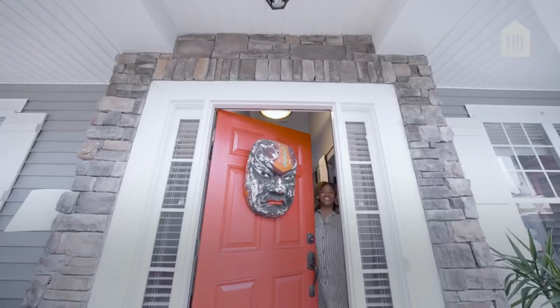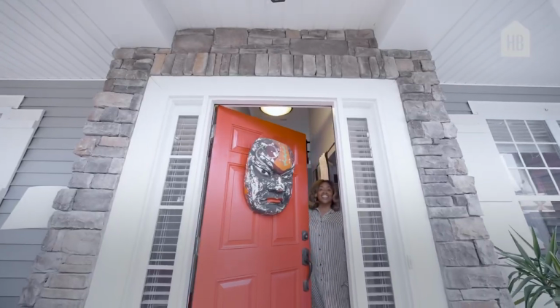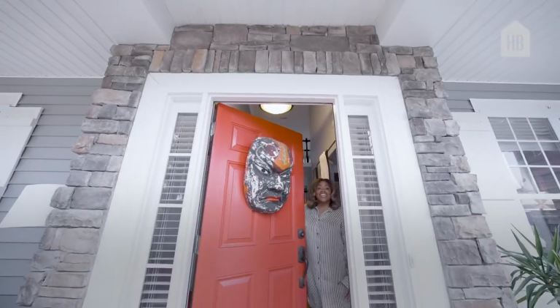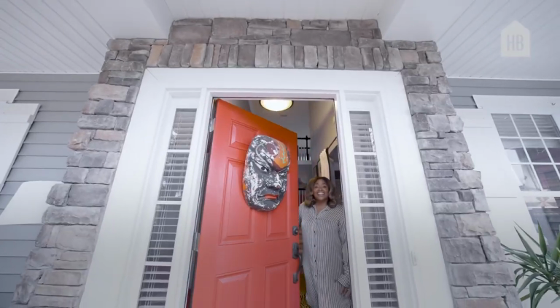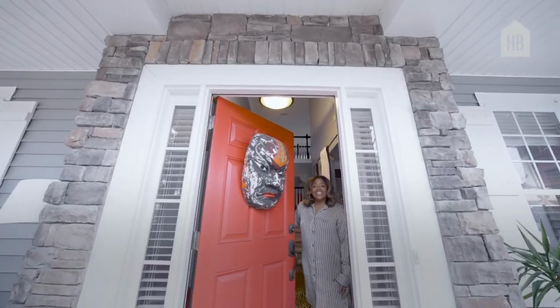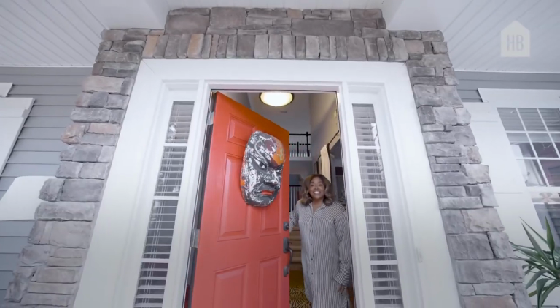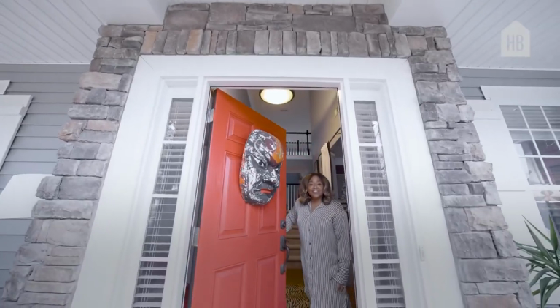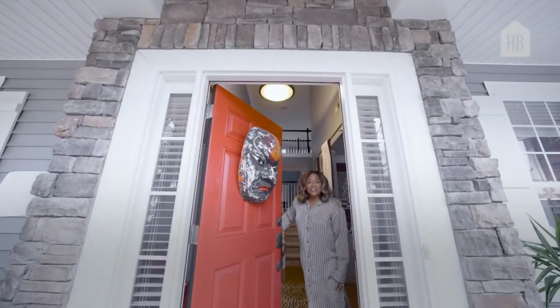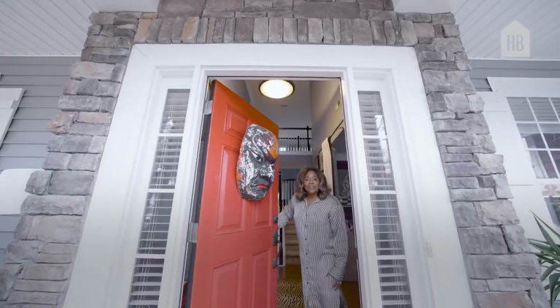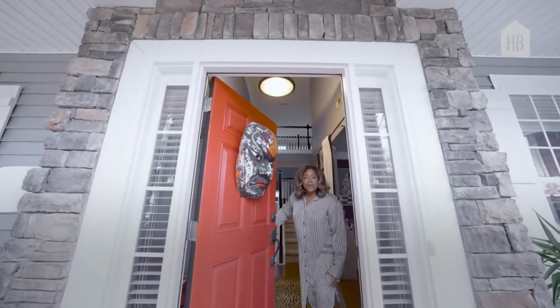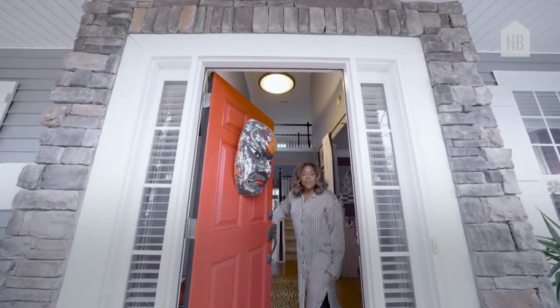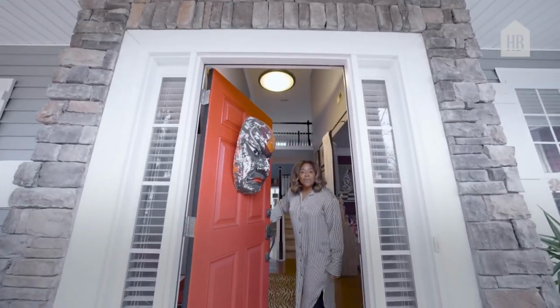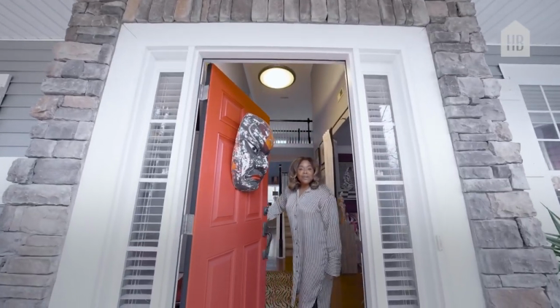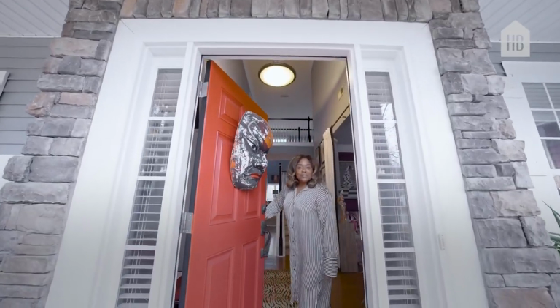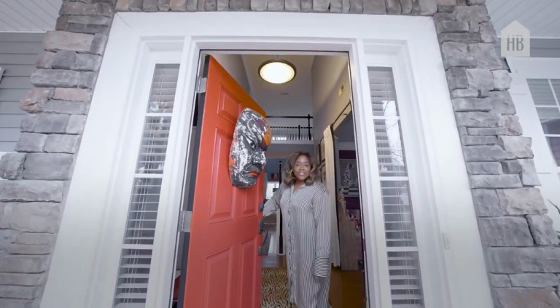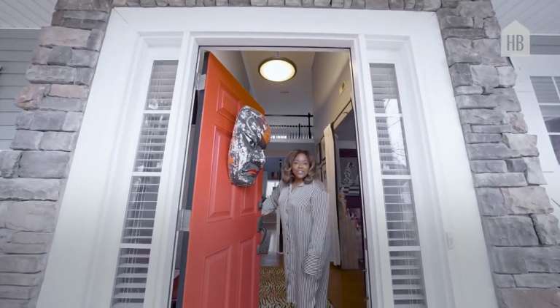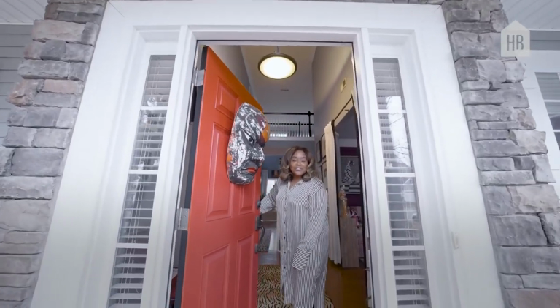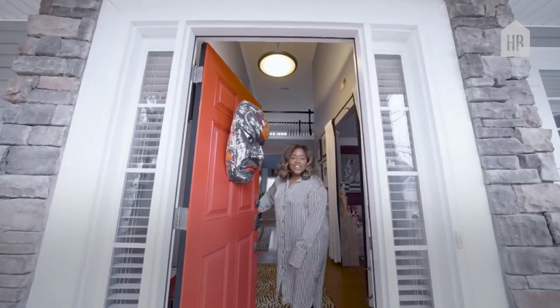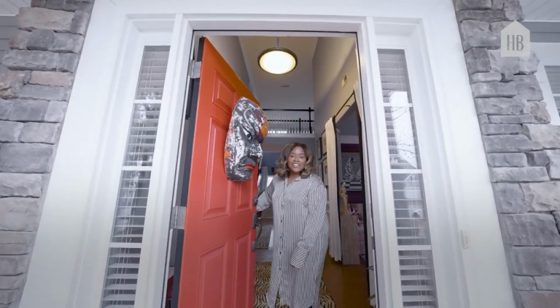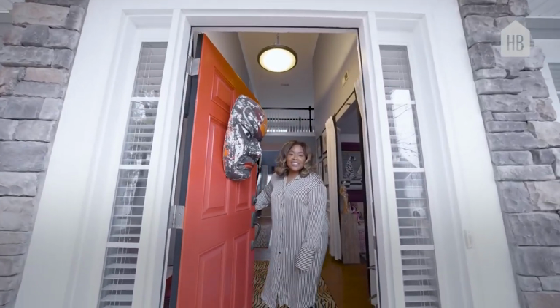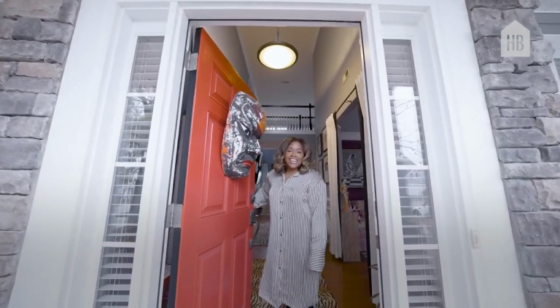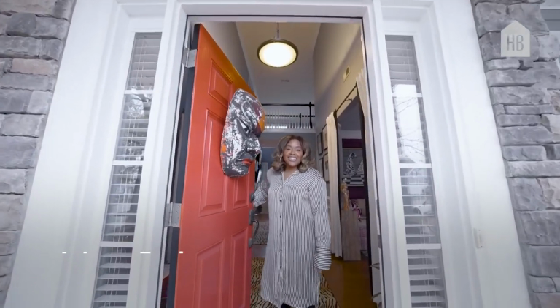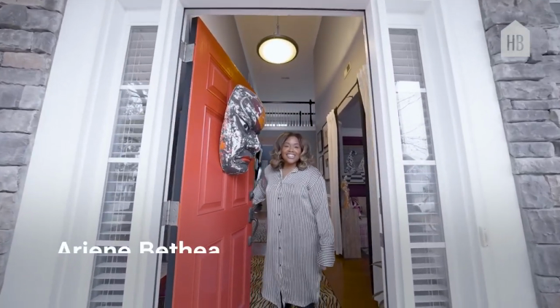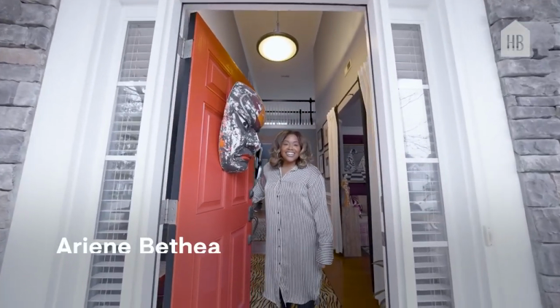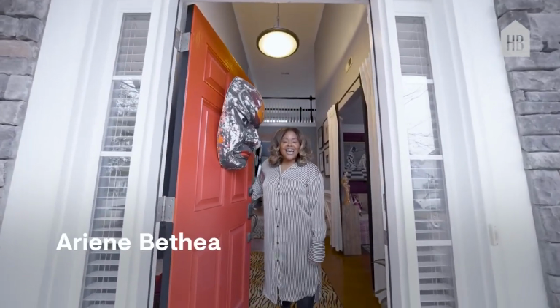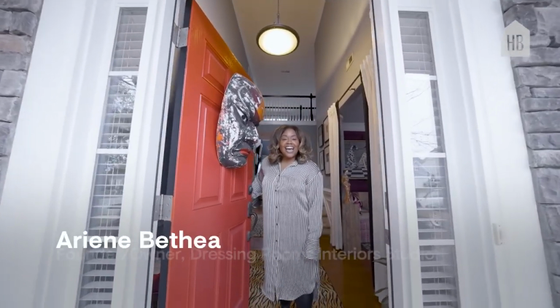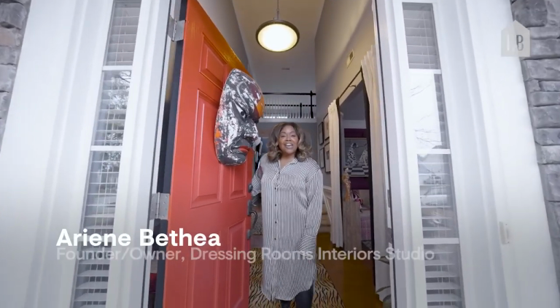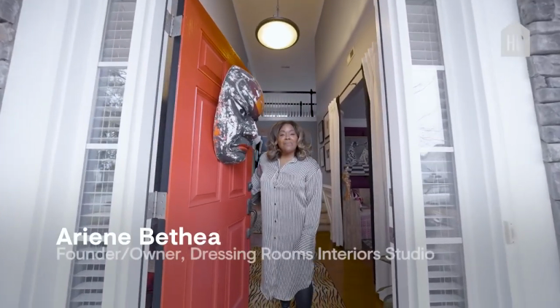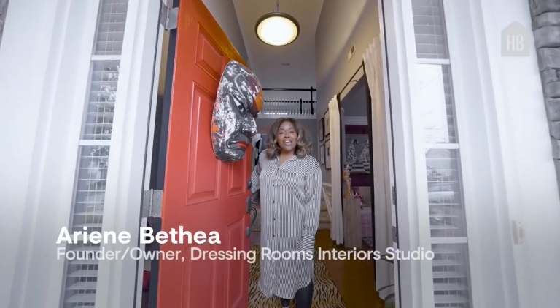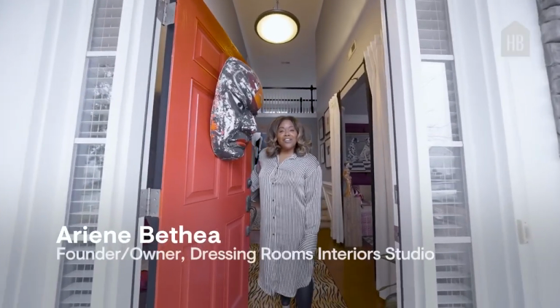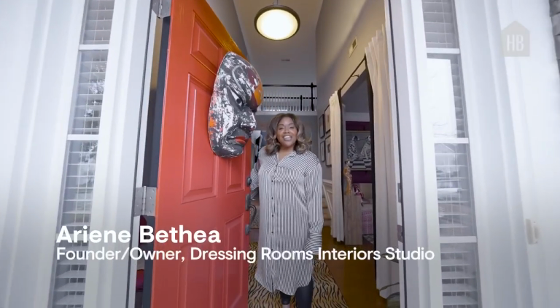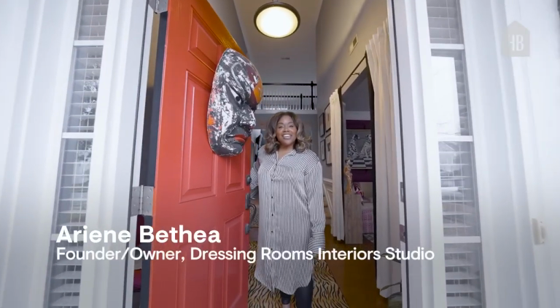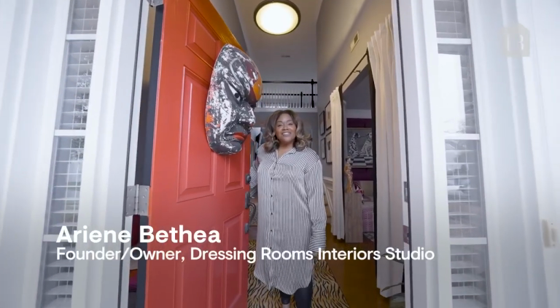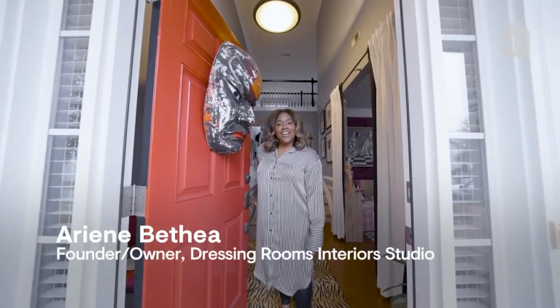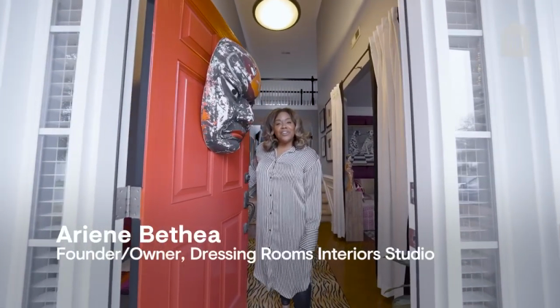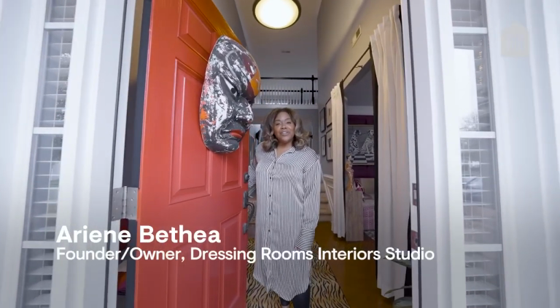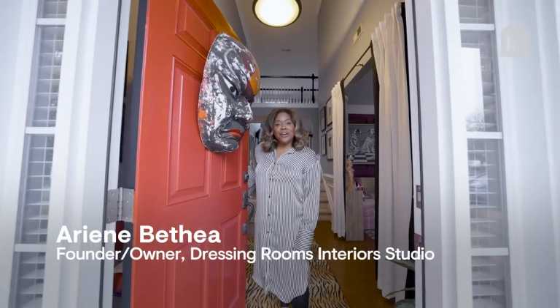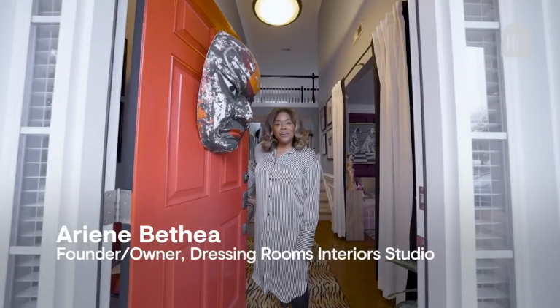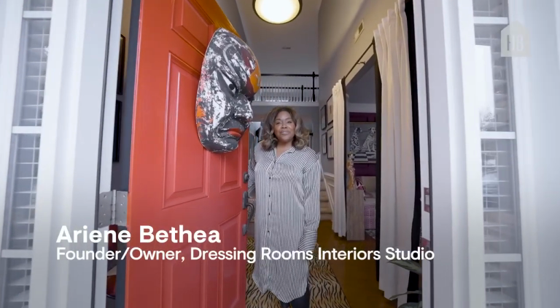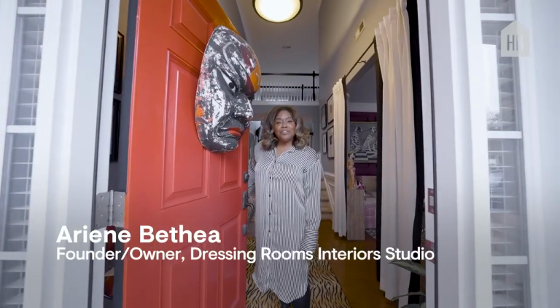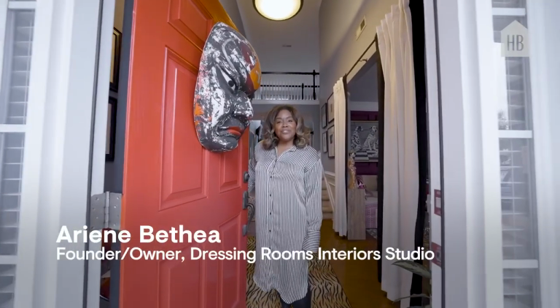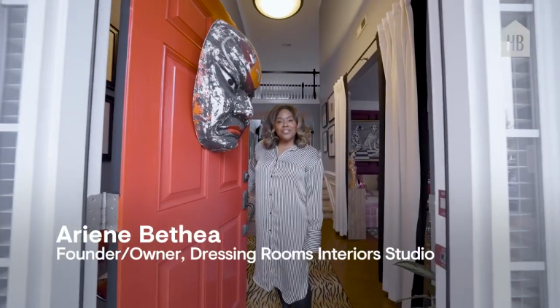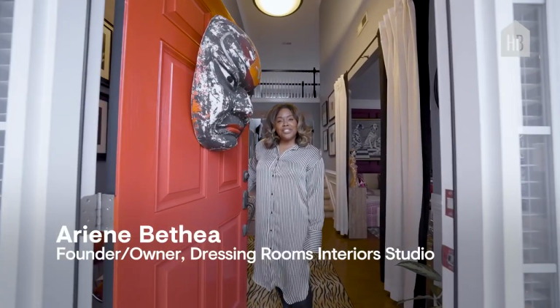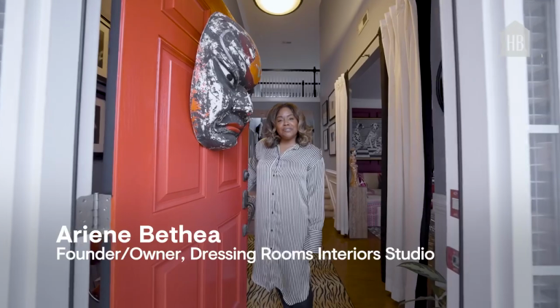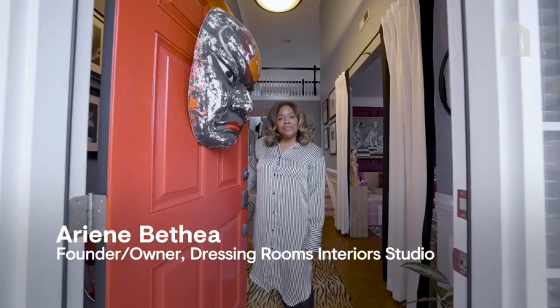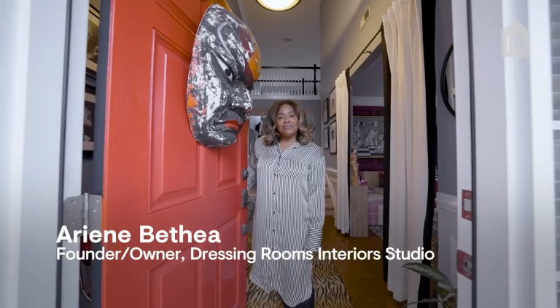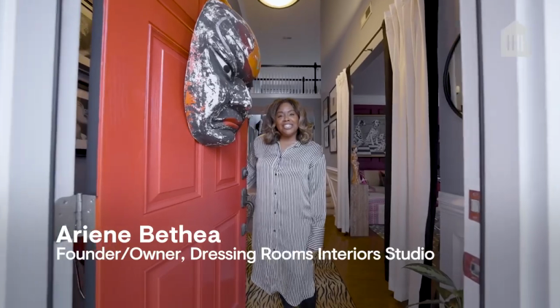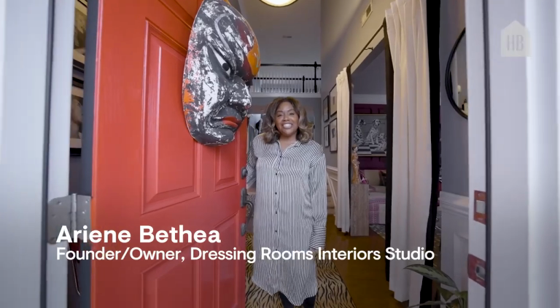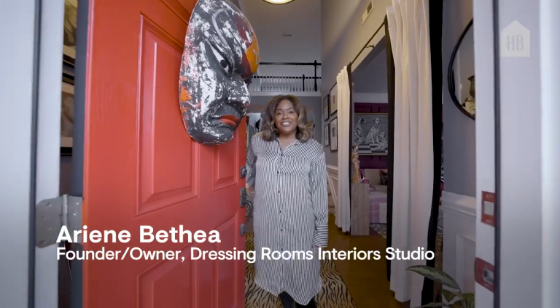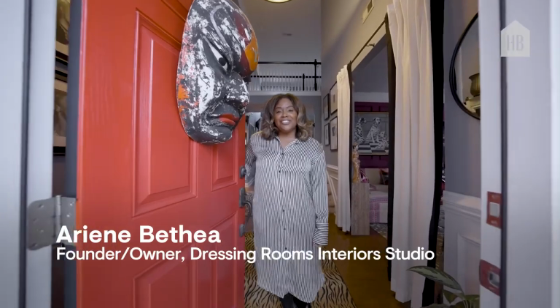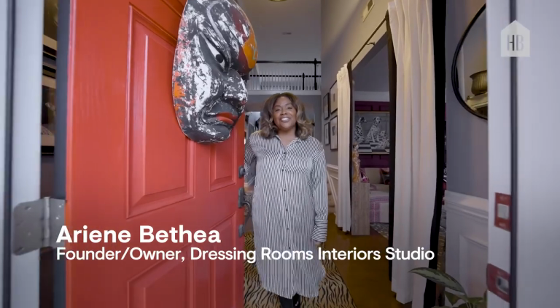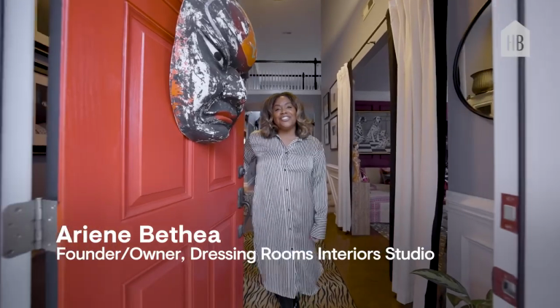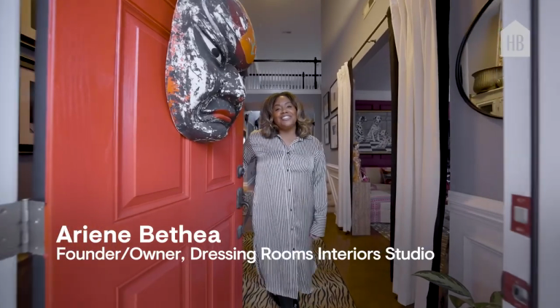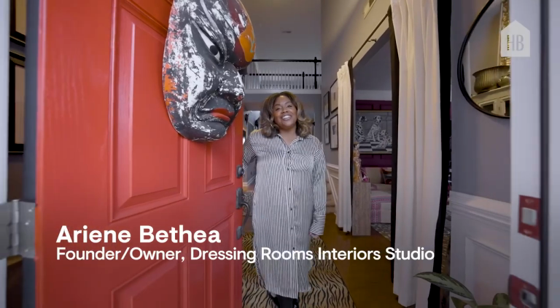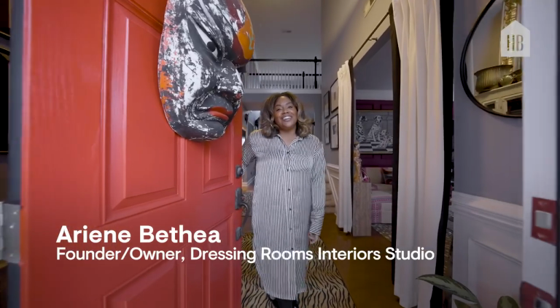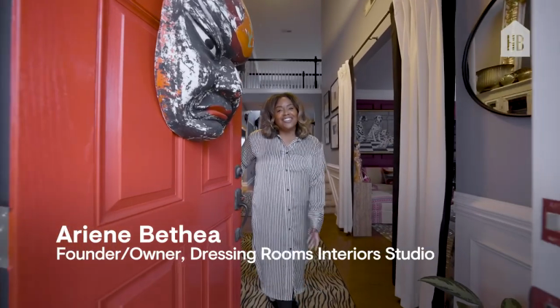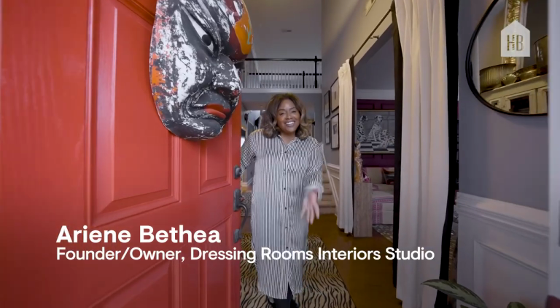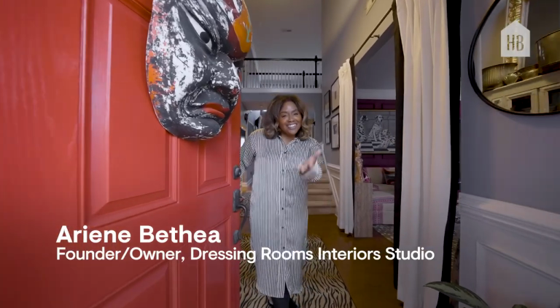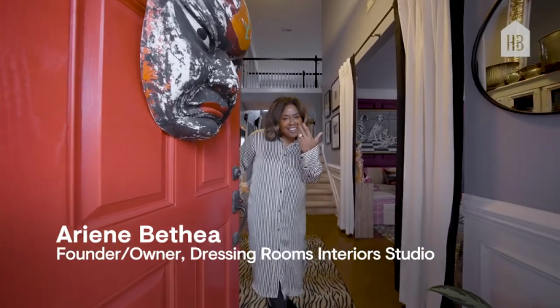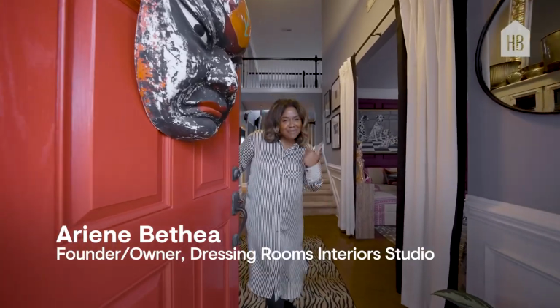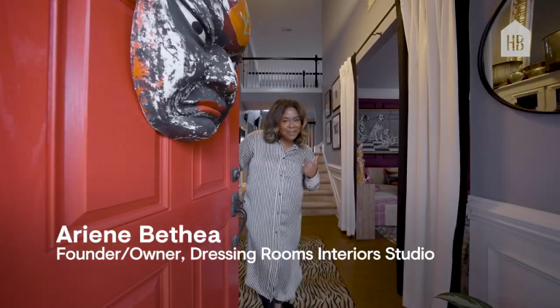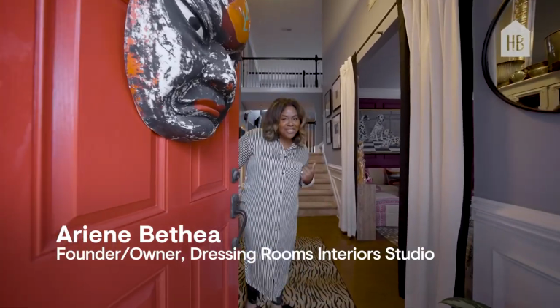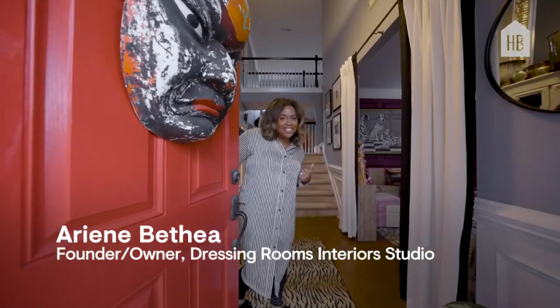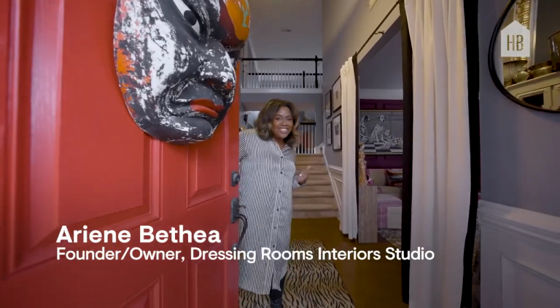Hello! Welcome to North Carolina. I'm Arian, founder and owner of Dressing Rooms Interior Studio. Come on in.